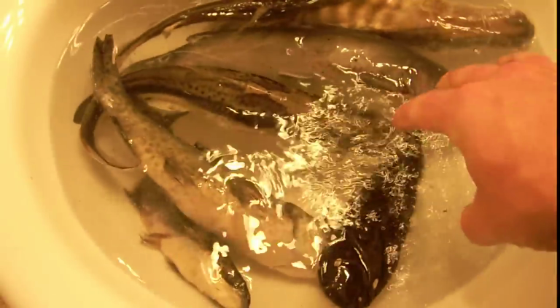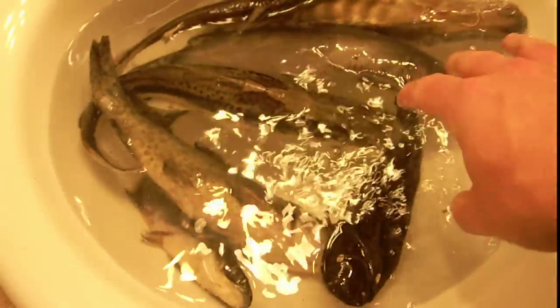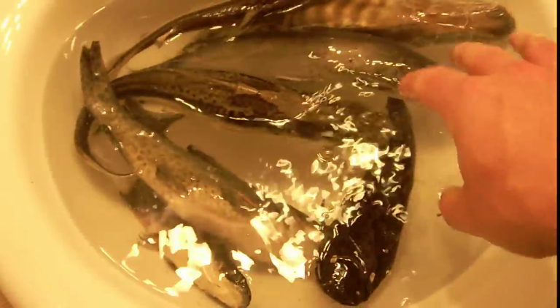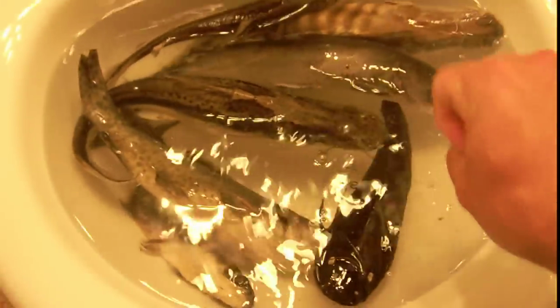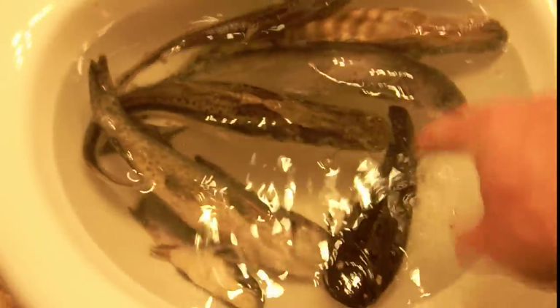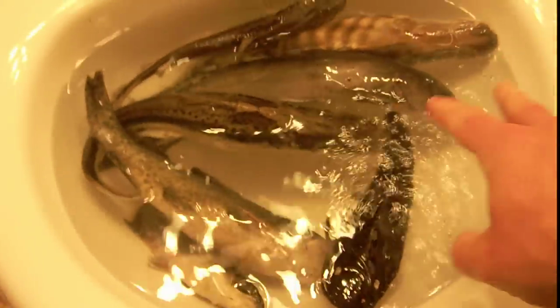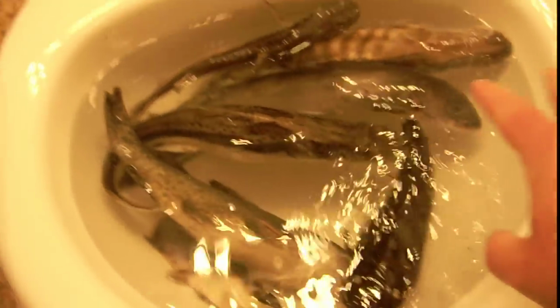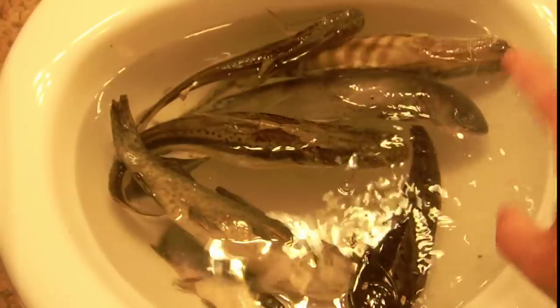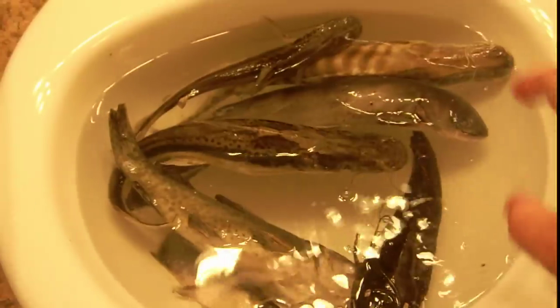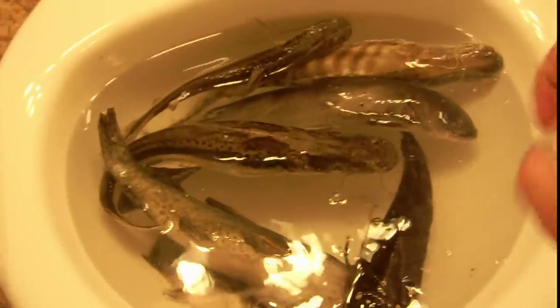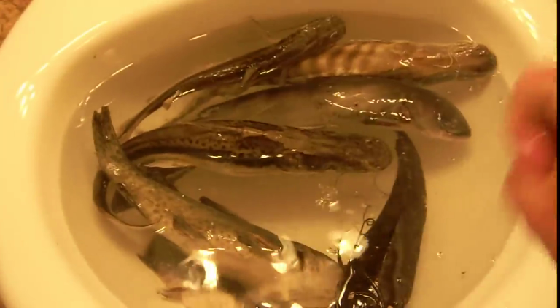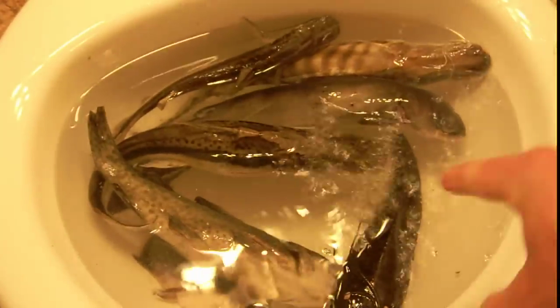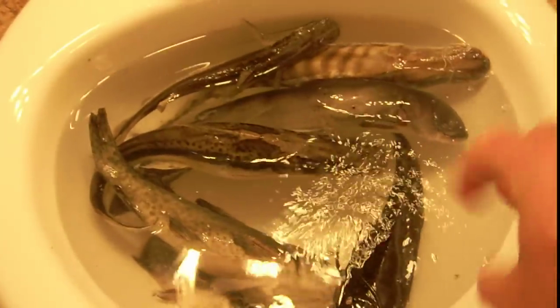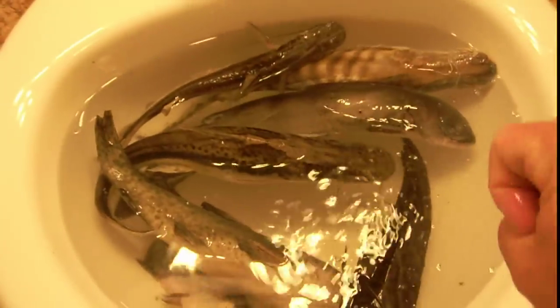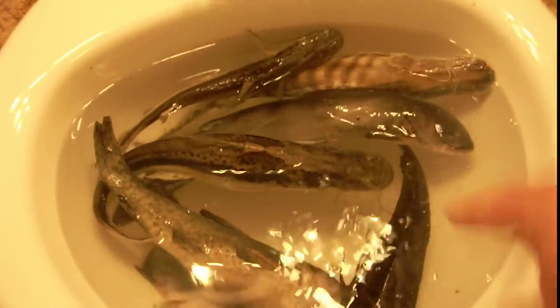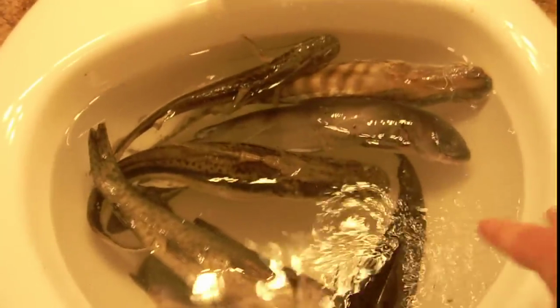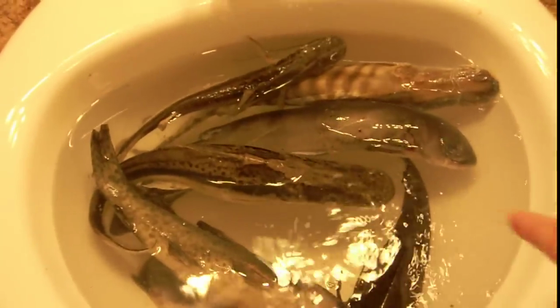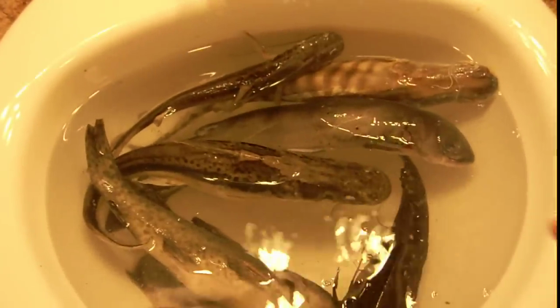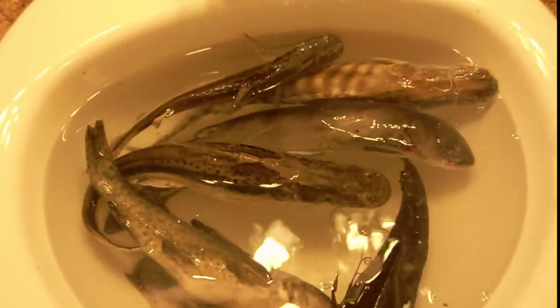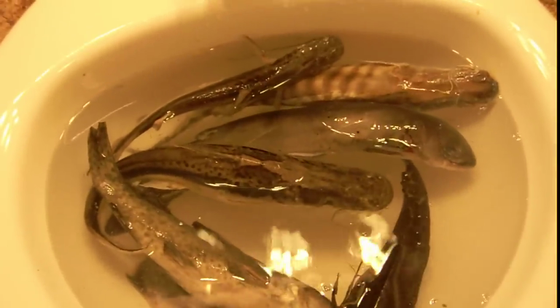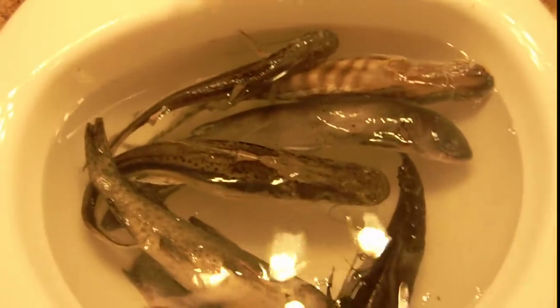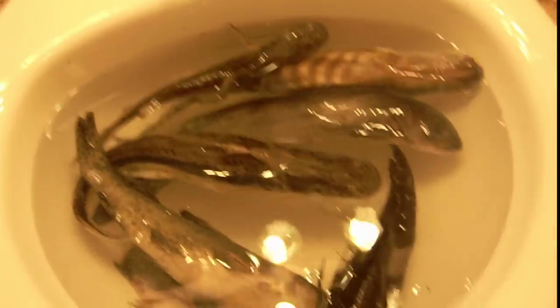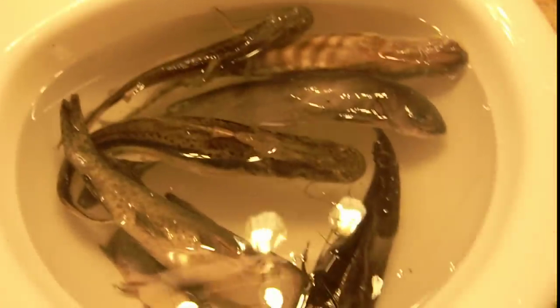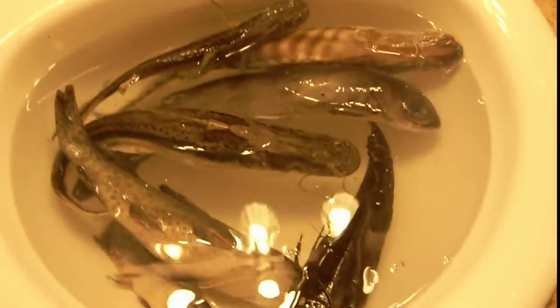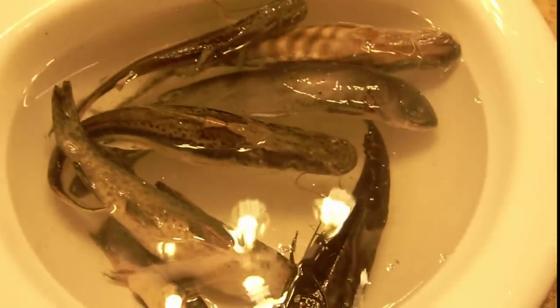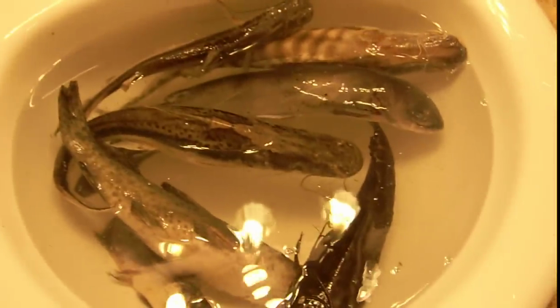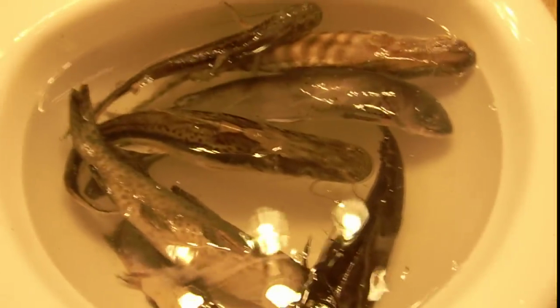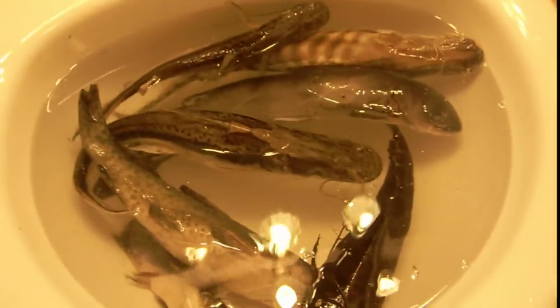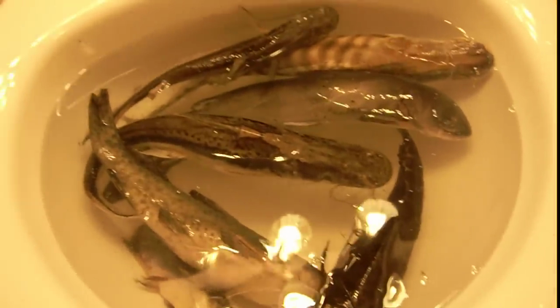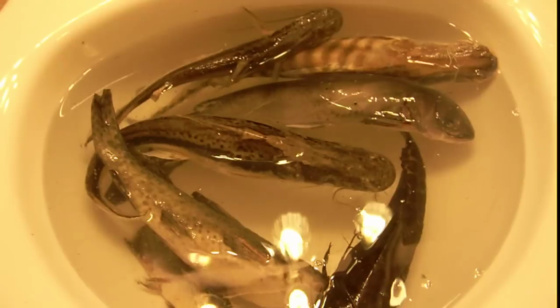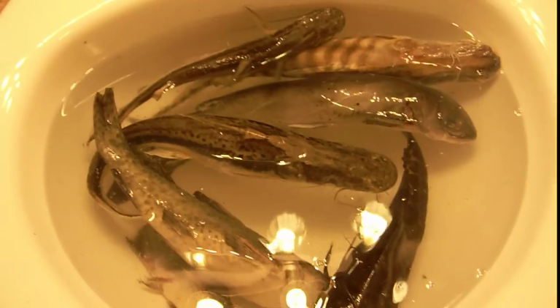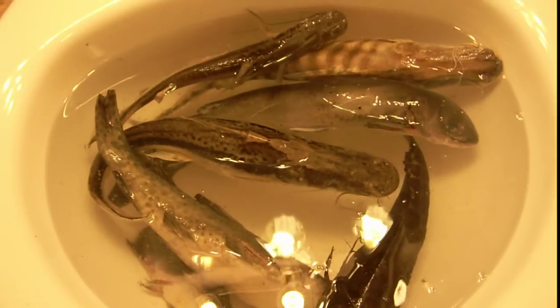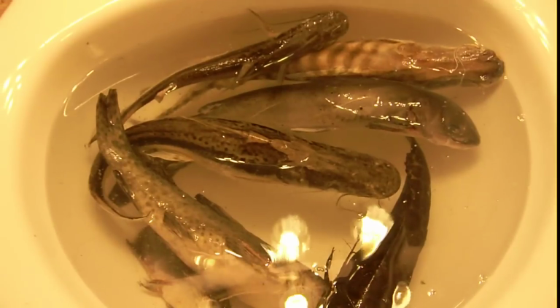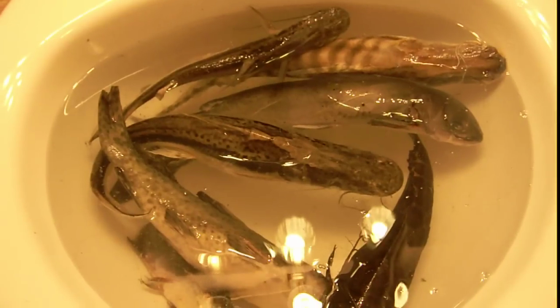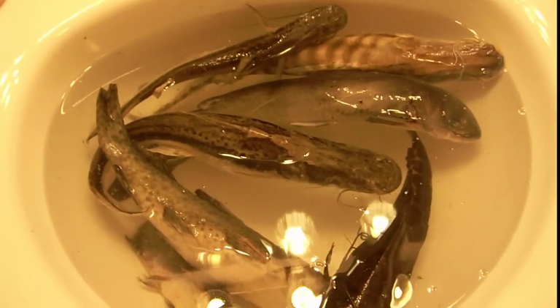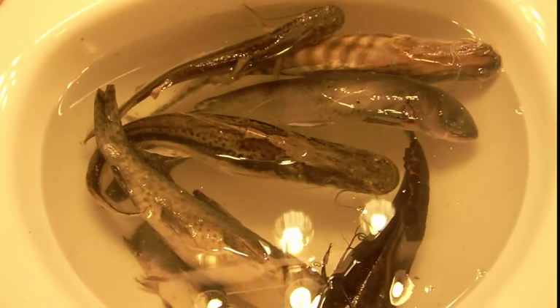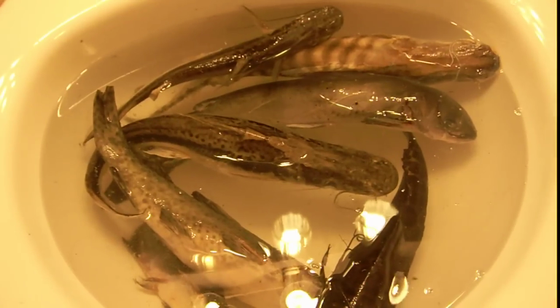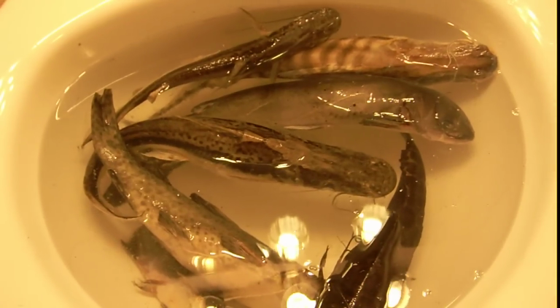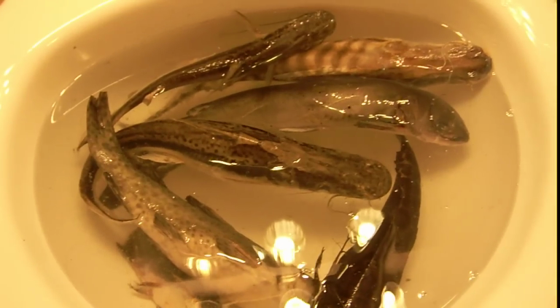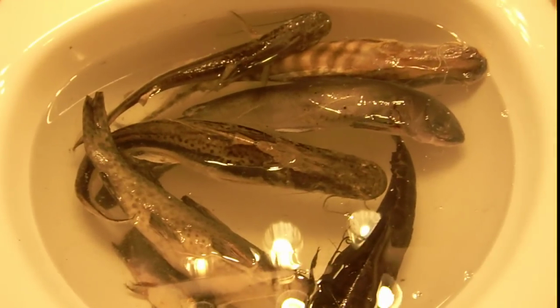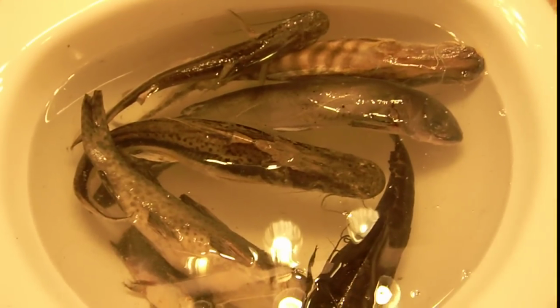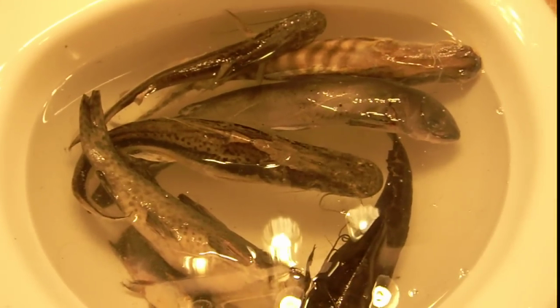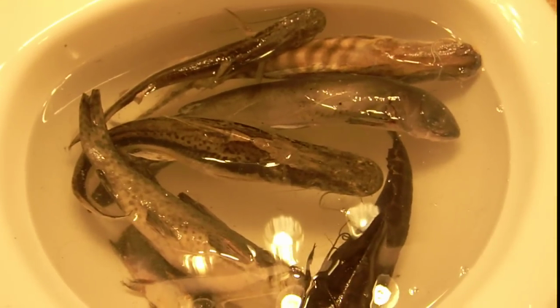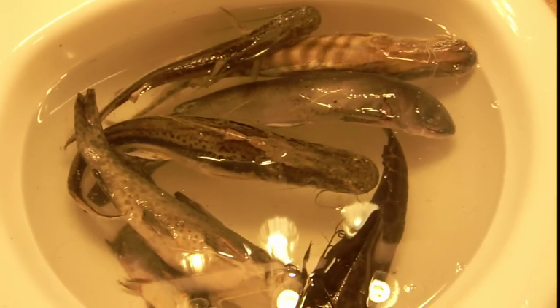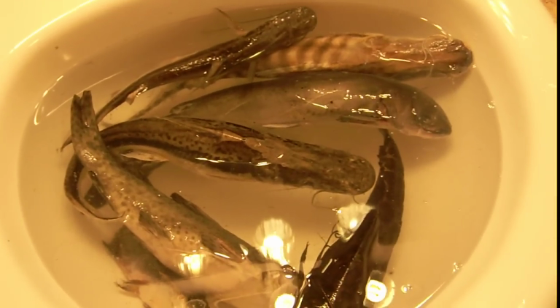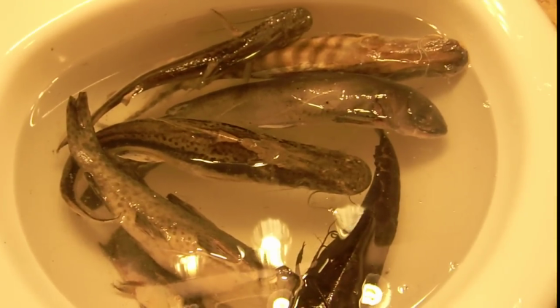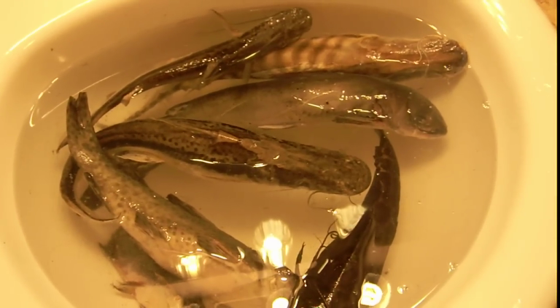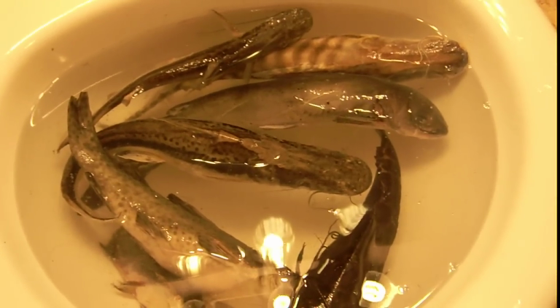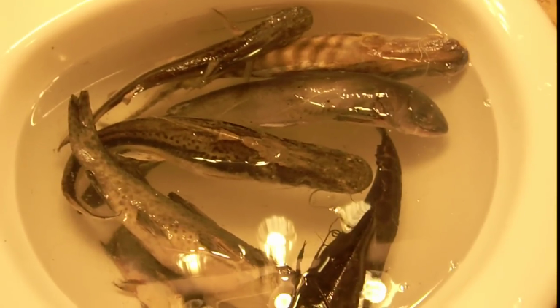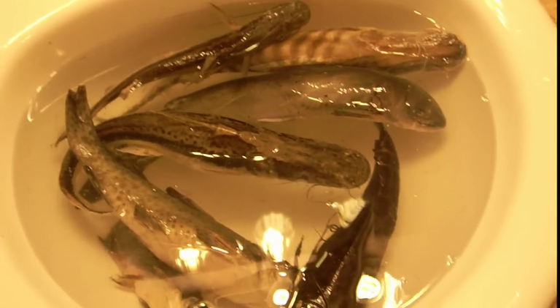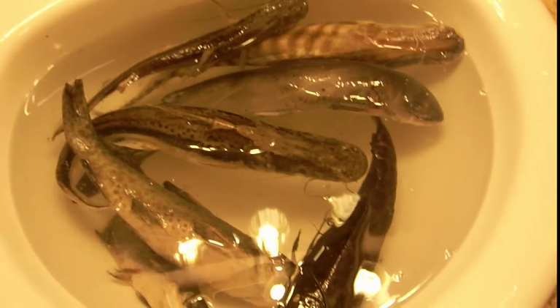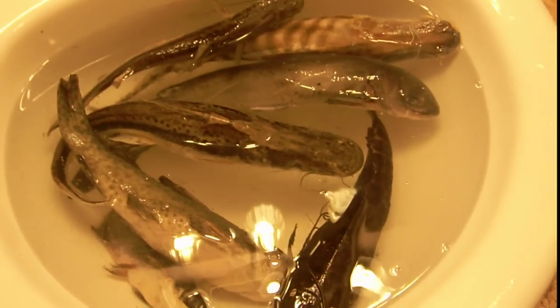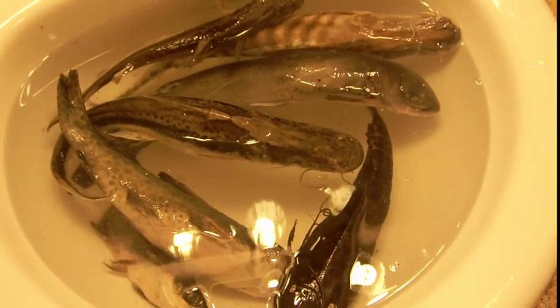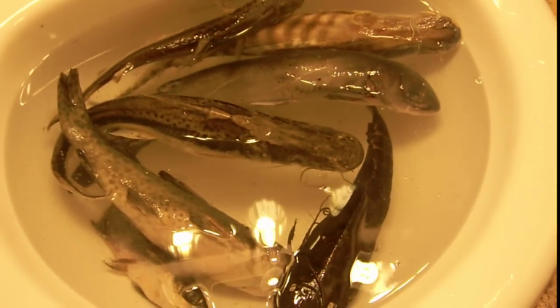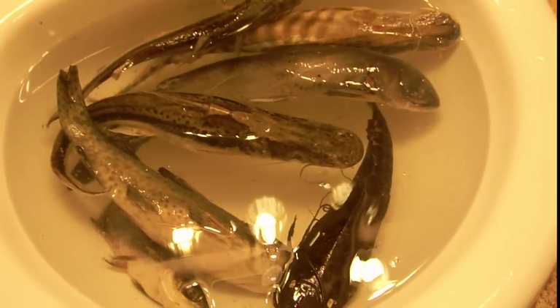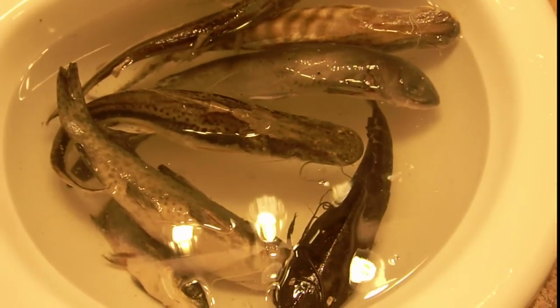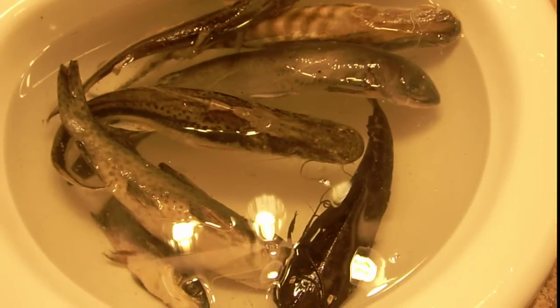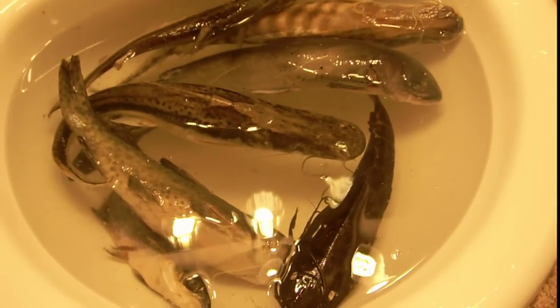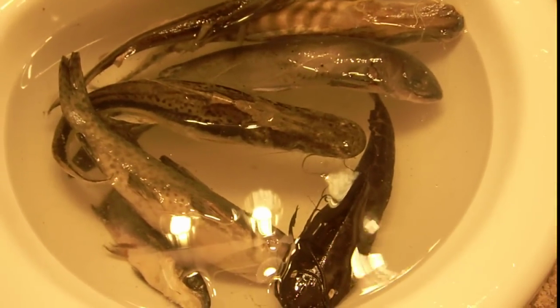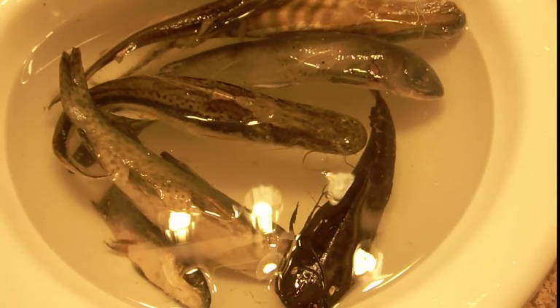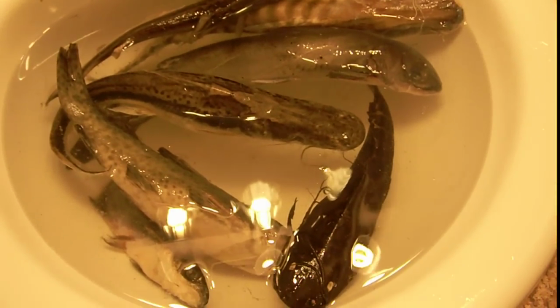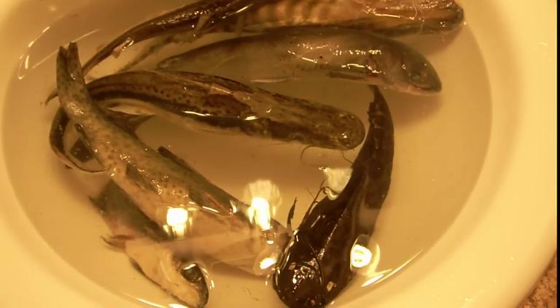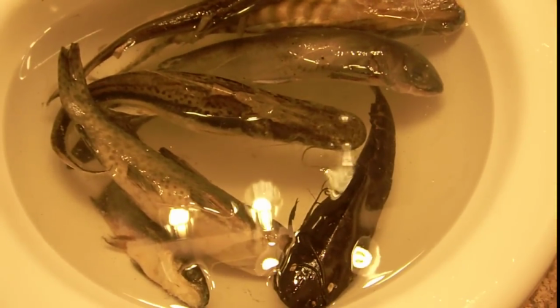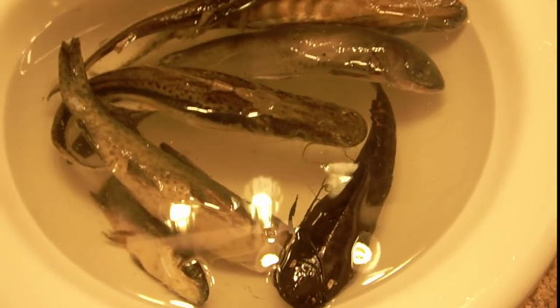I thought you guys might like to see that. I'm going to do some videos of me cutting these guys apart and getting them ready to be skeletonized.